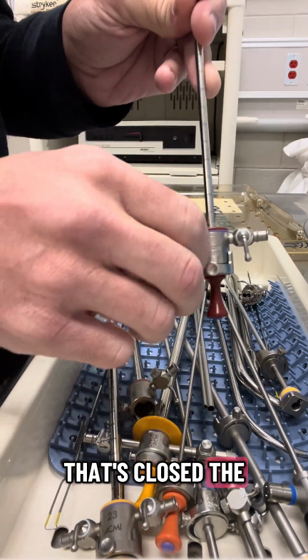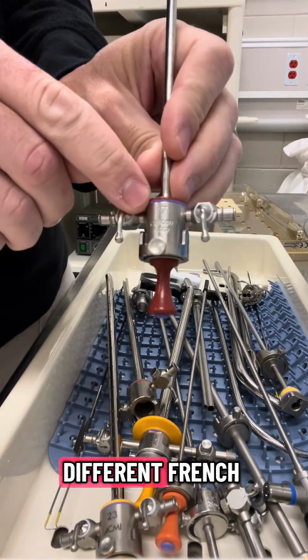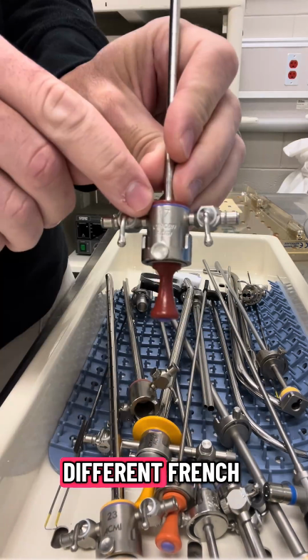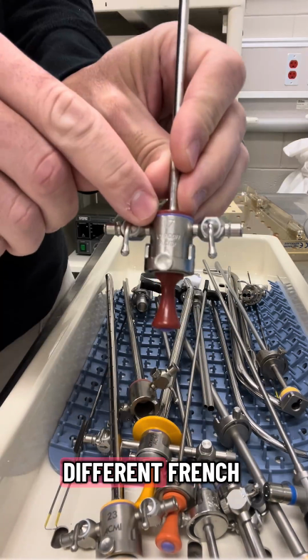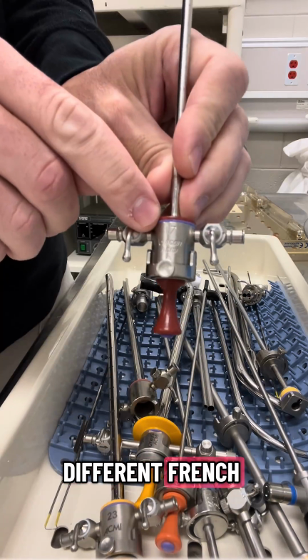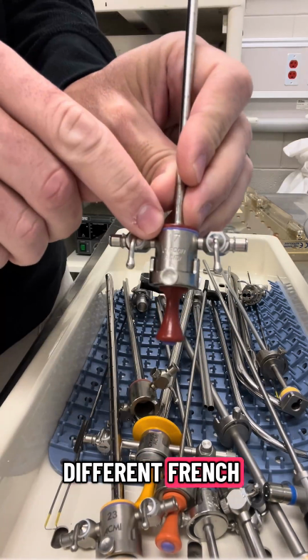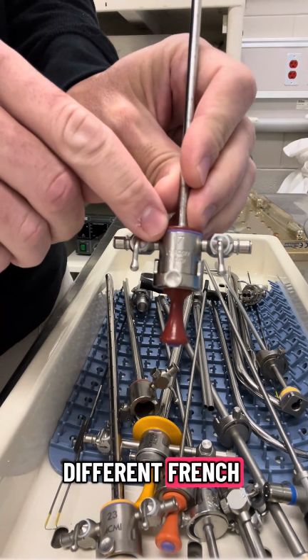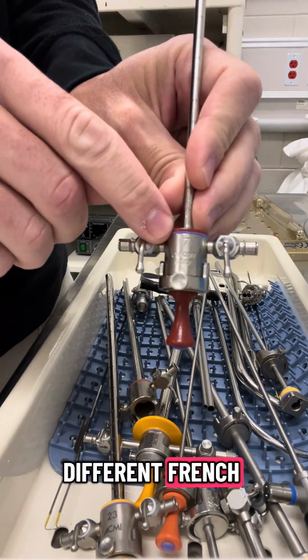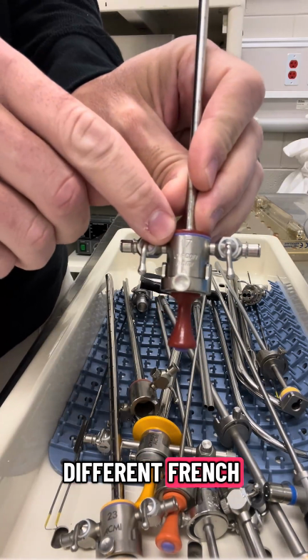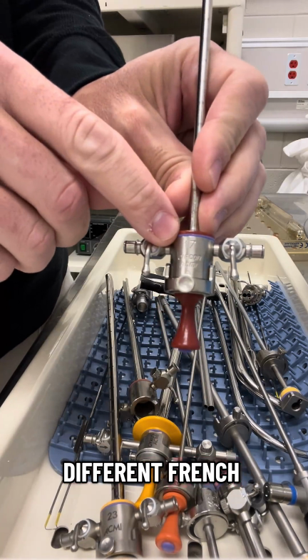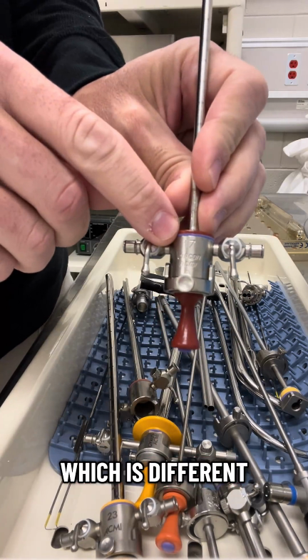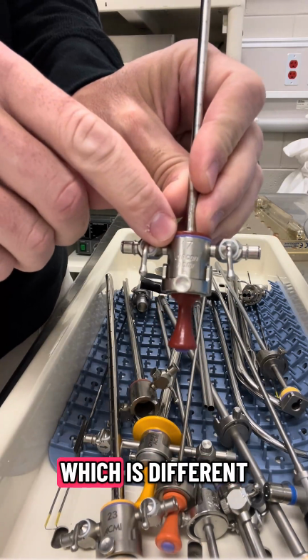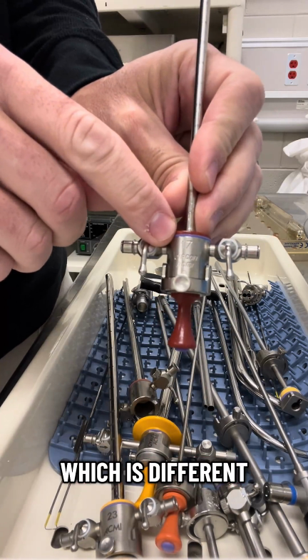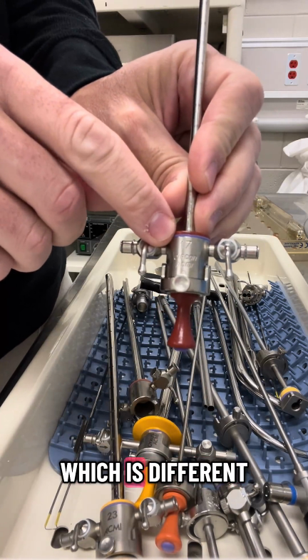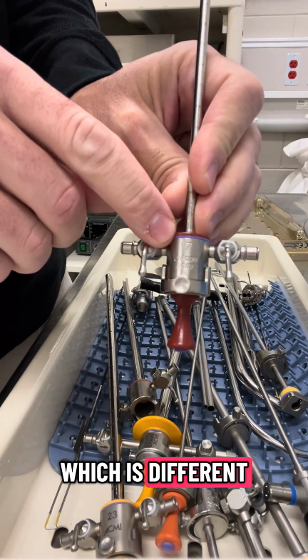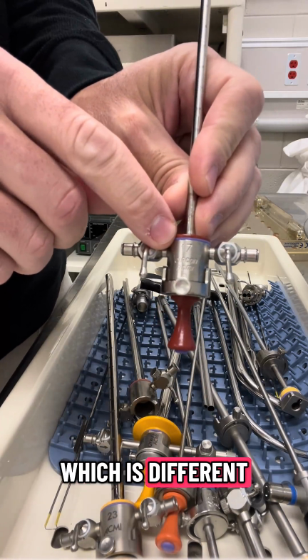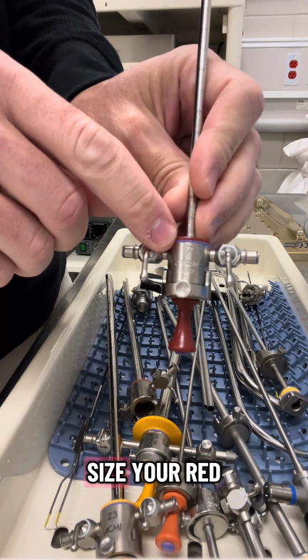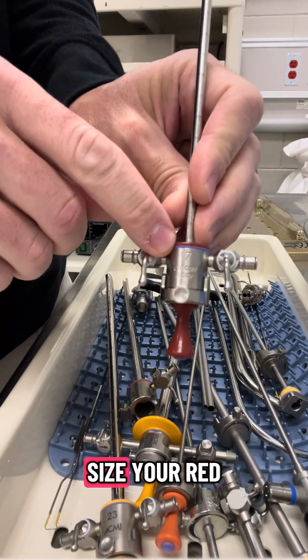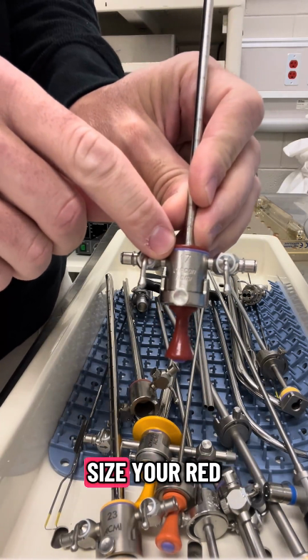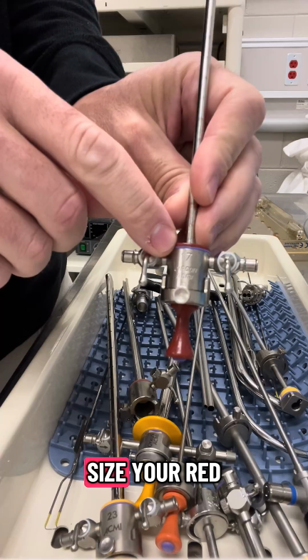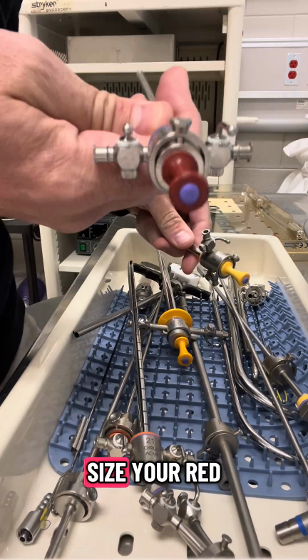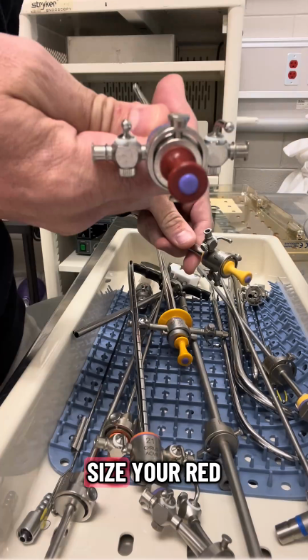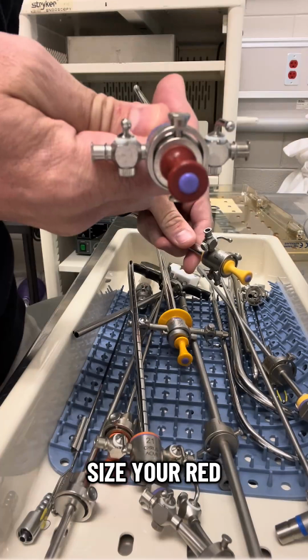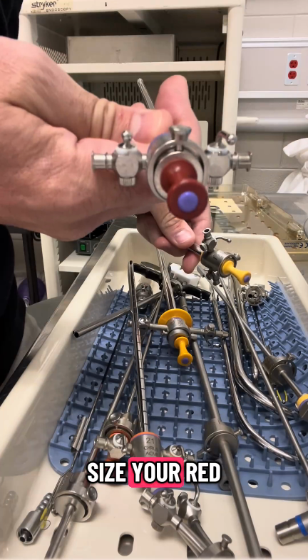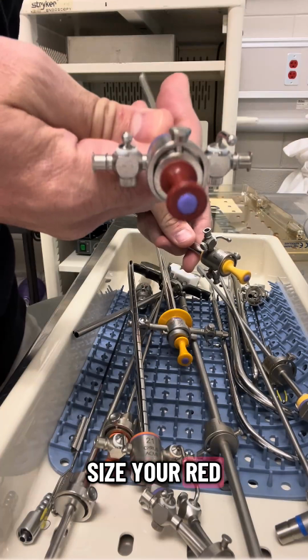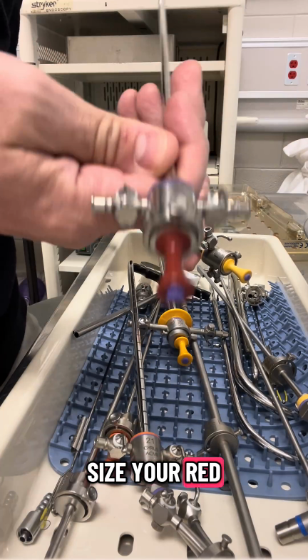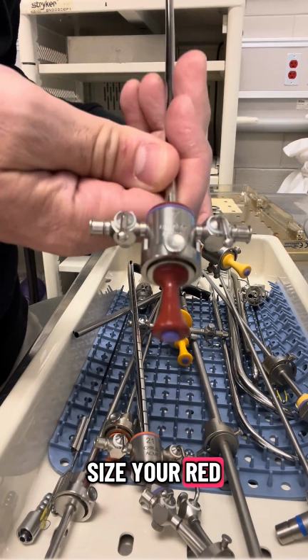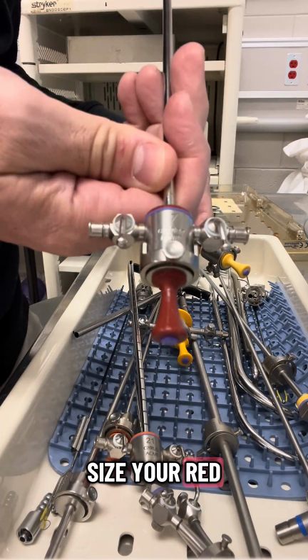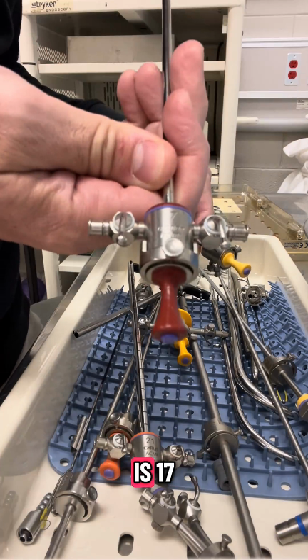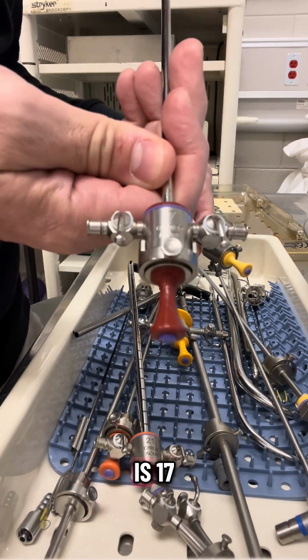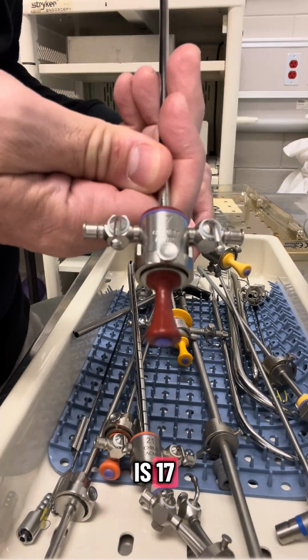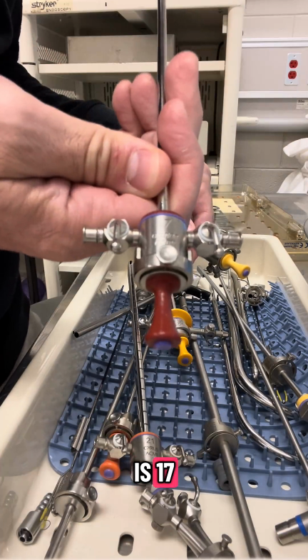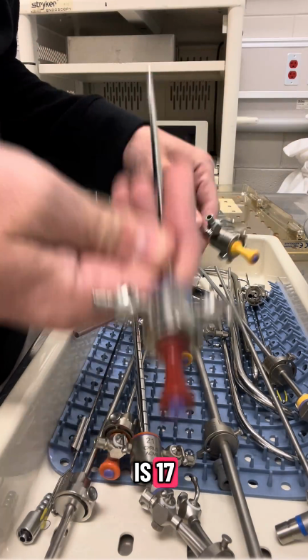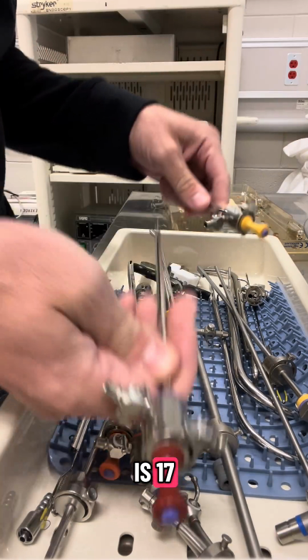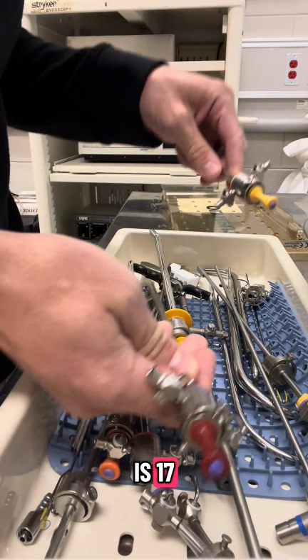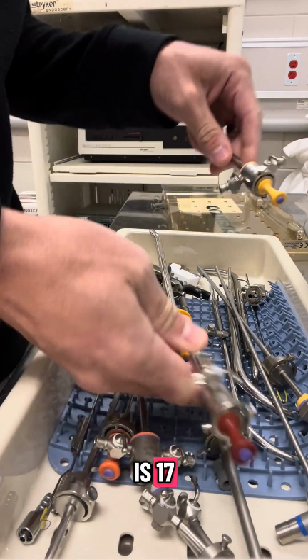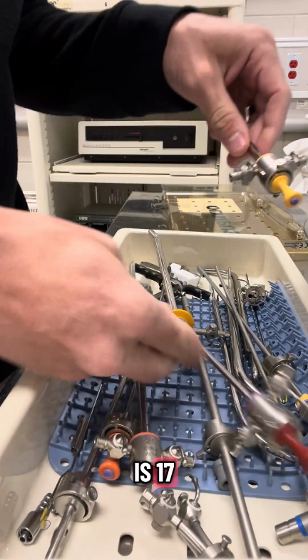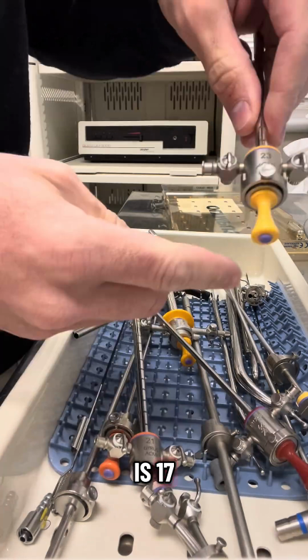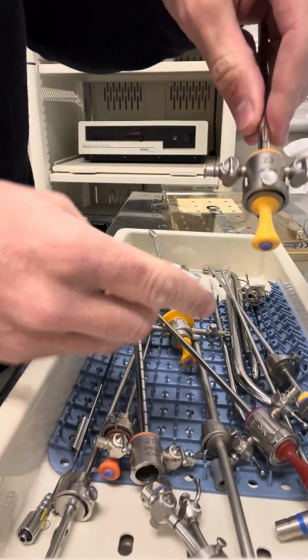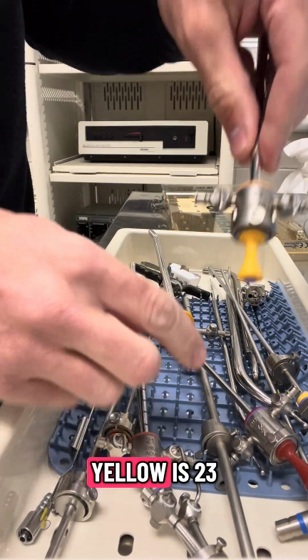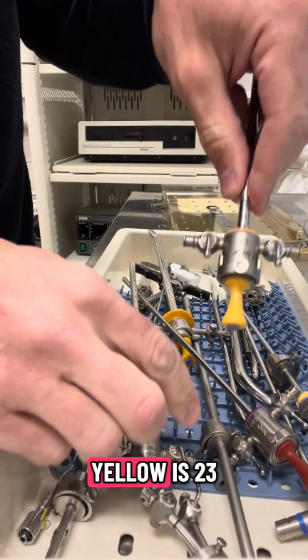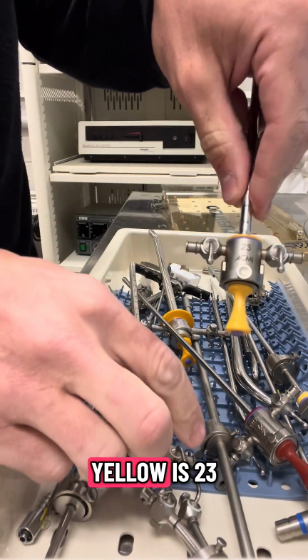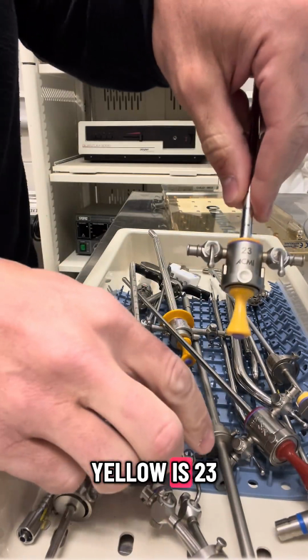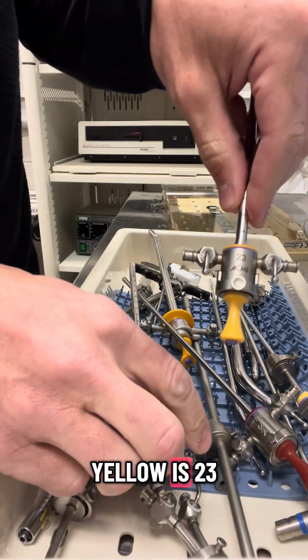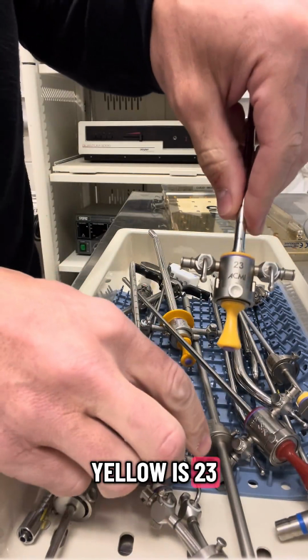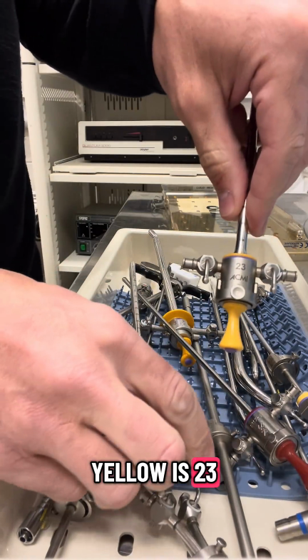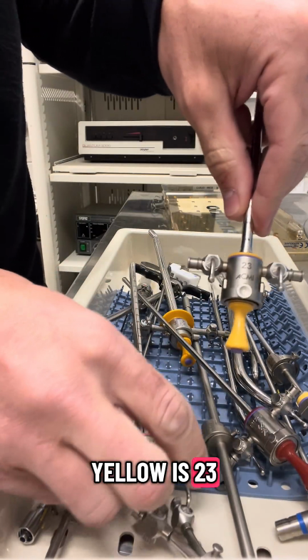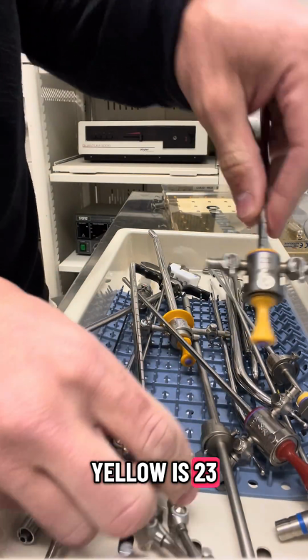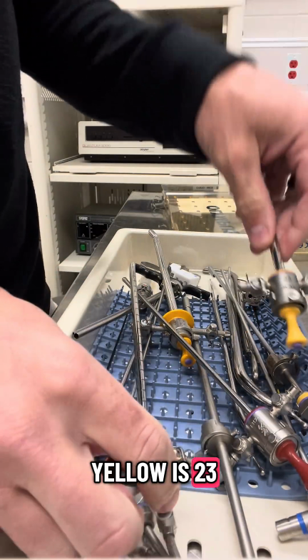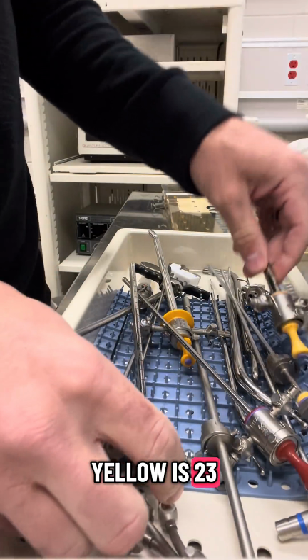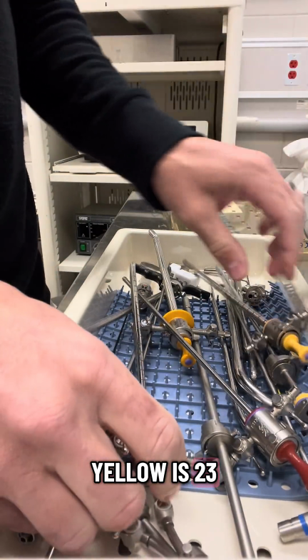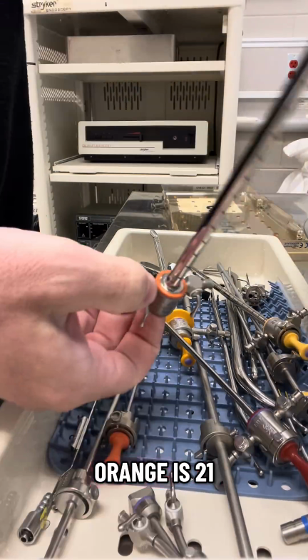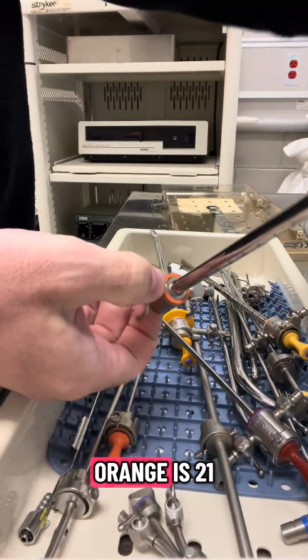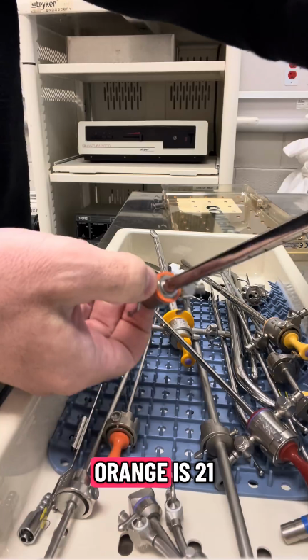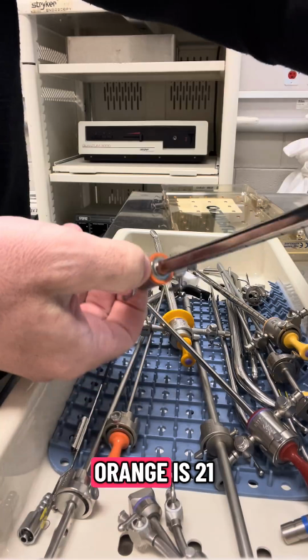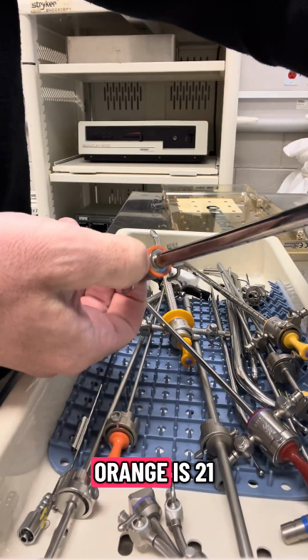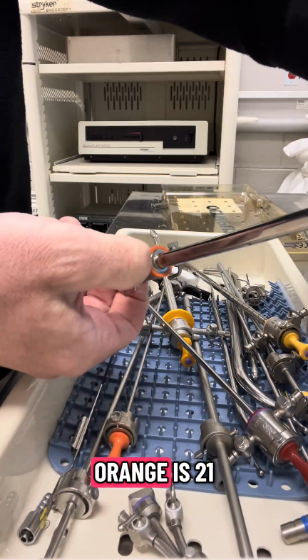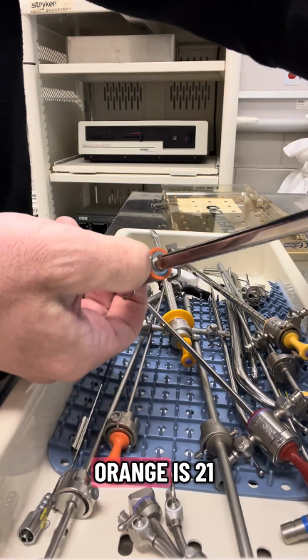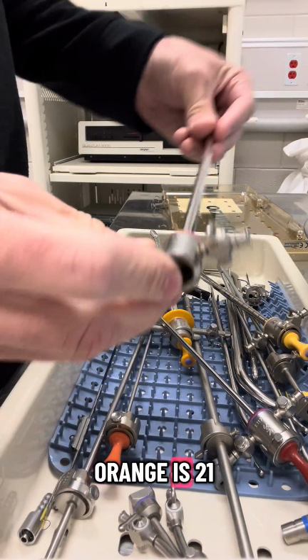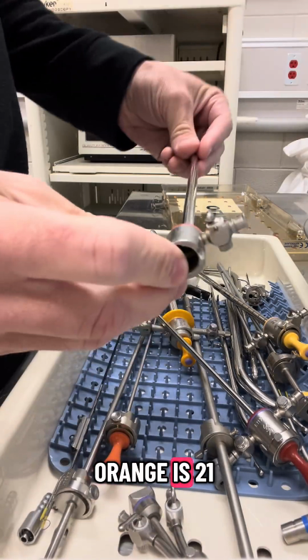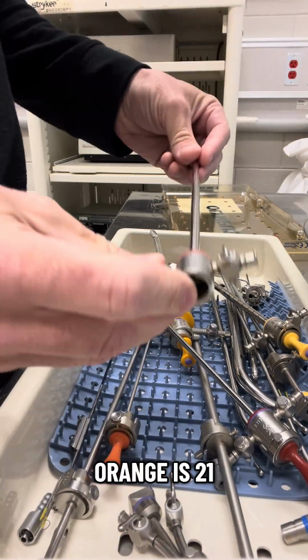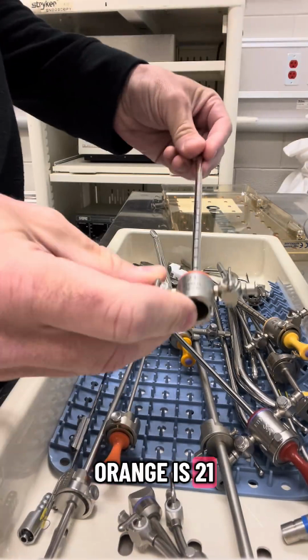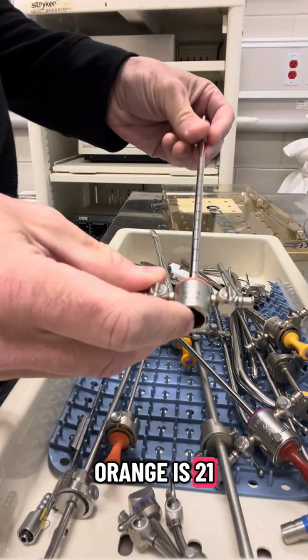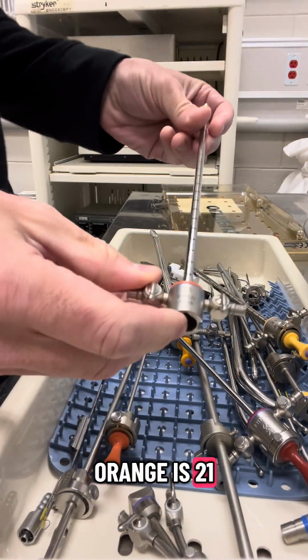Different French sizes, which are different sizes. Your red is 17, yellow is 23, orange is 21.